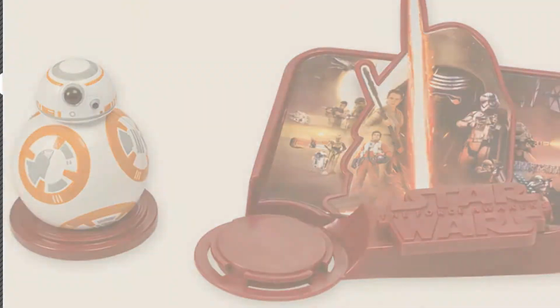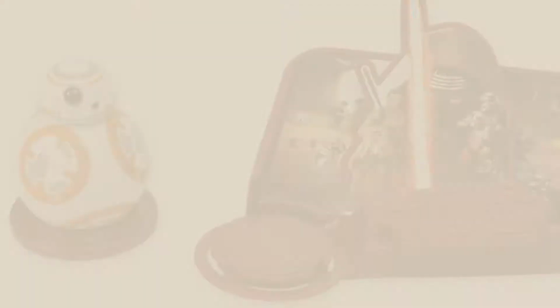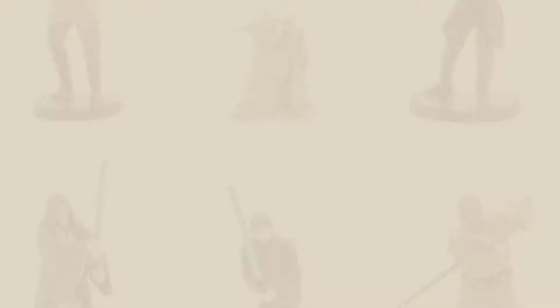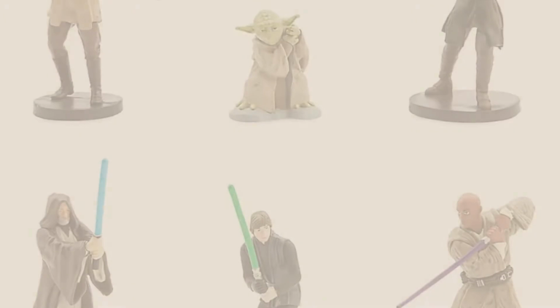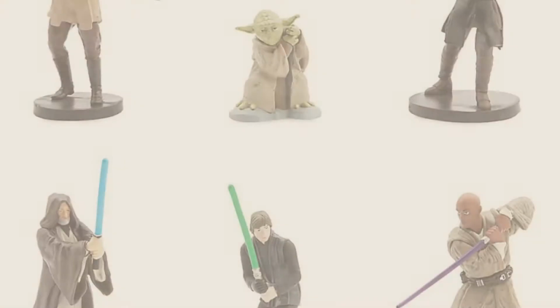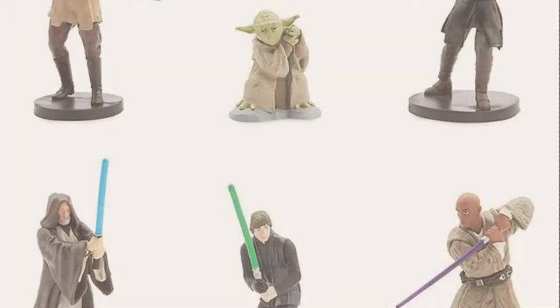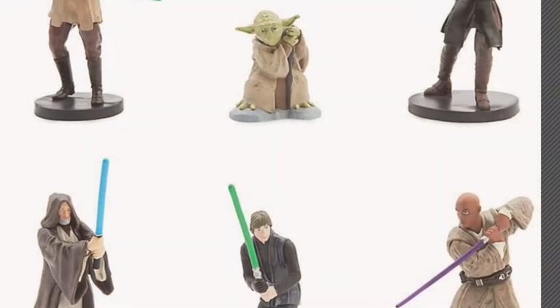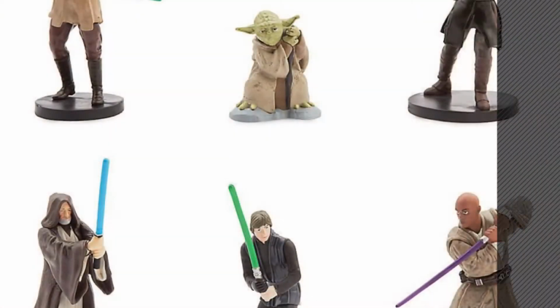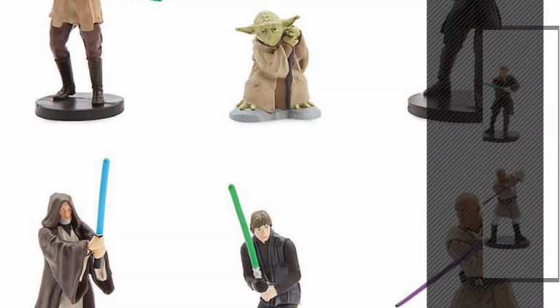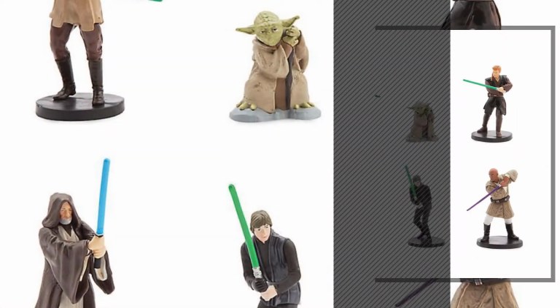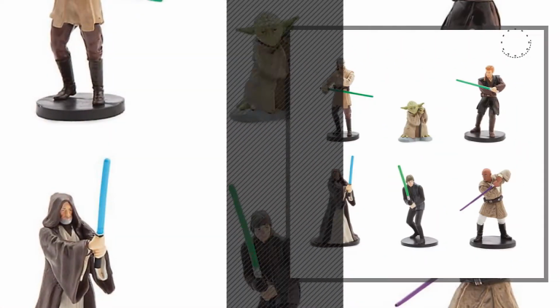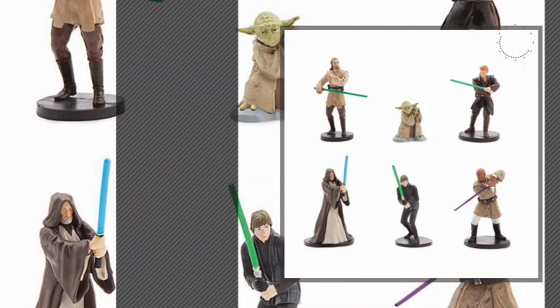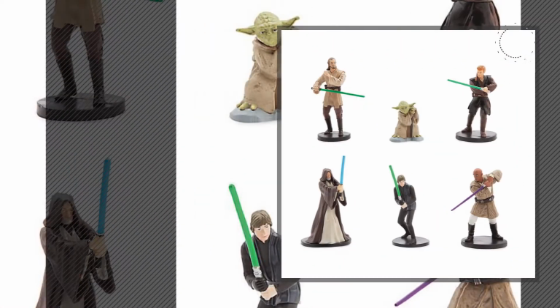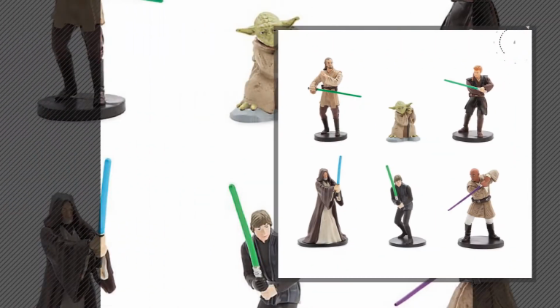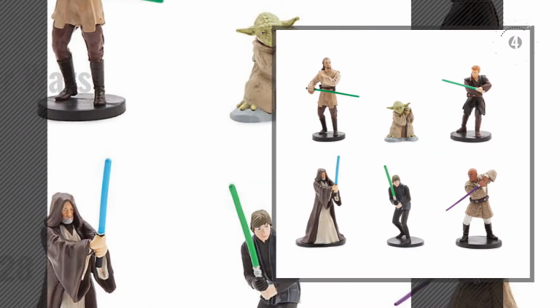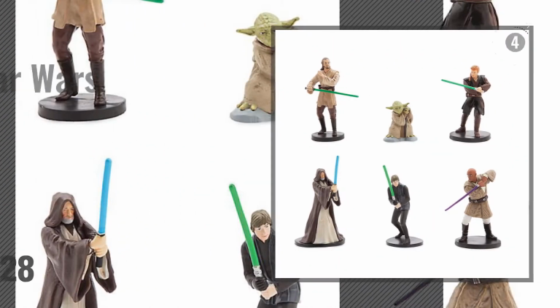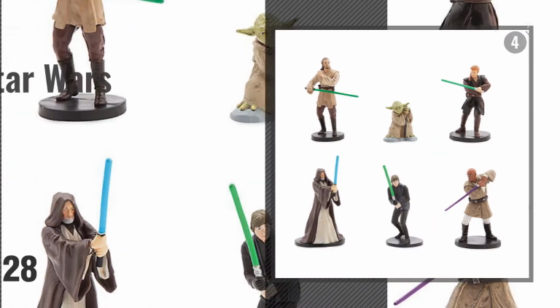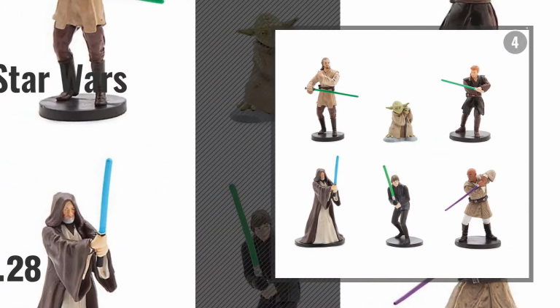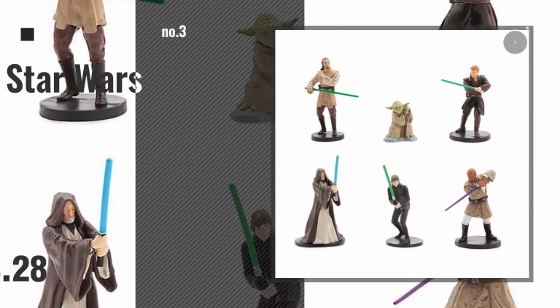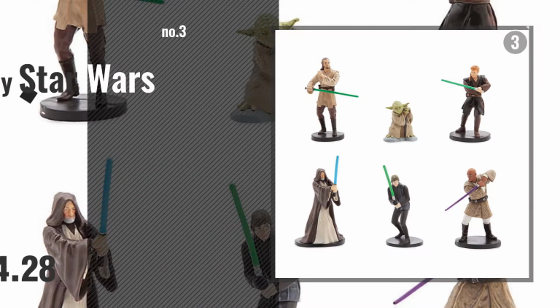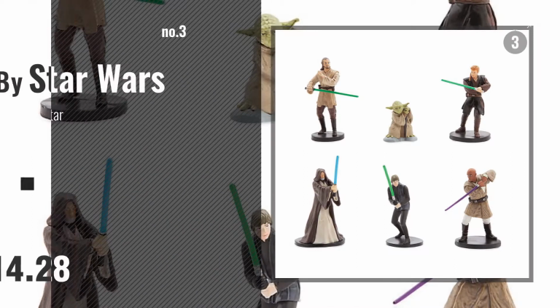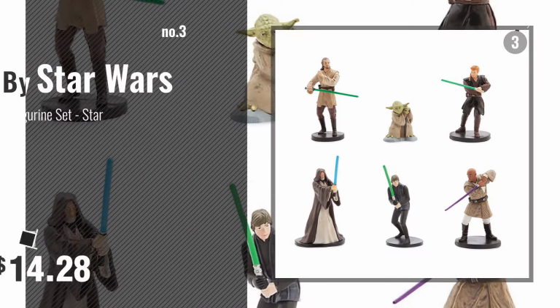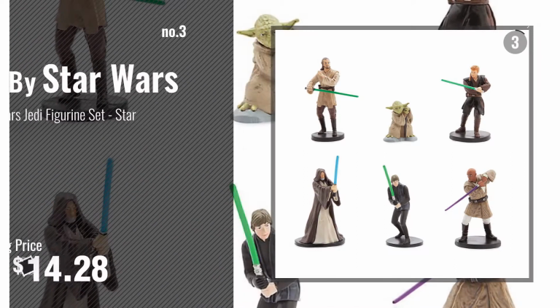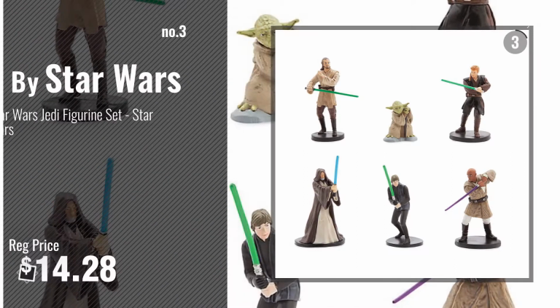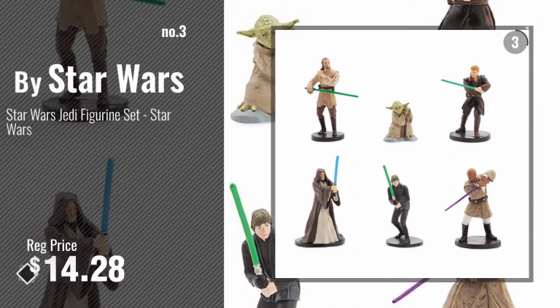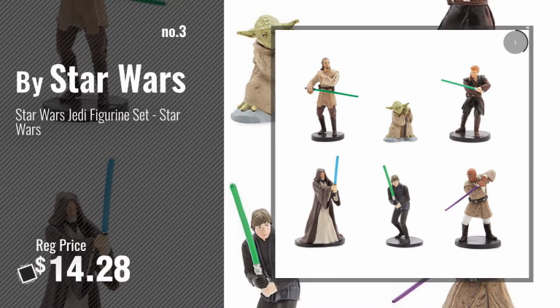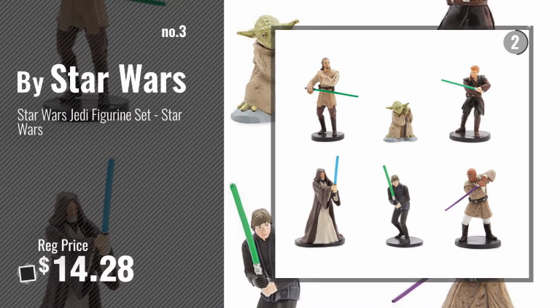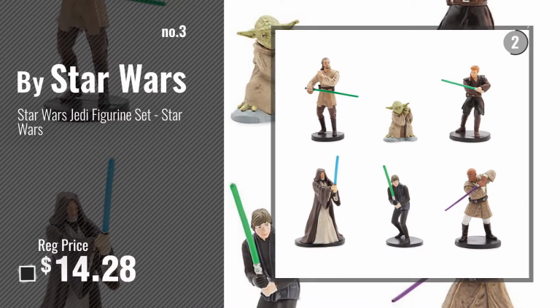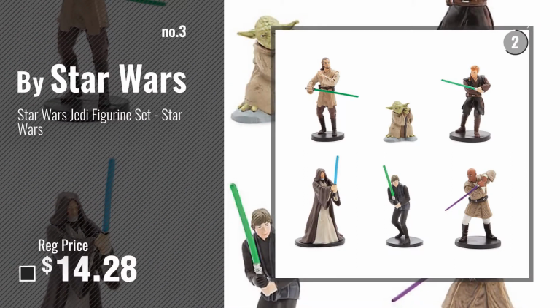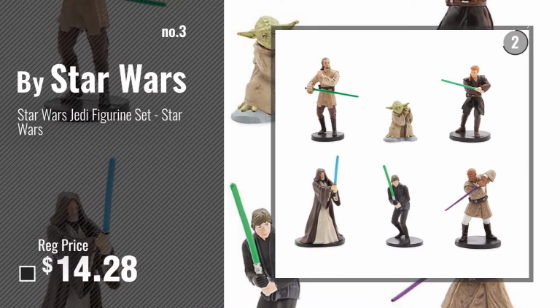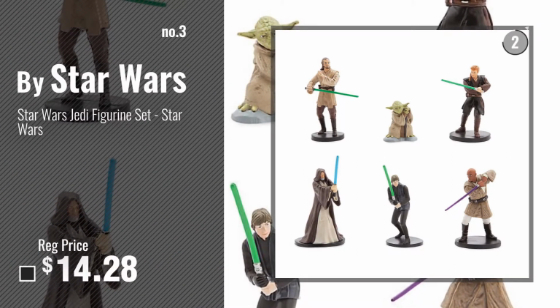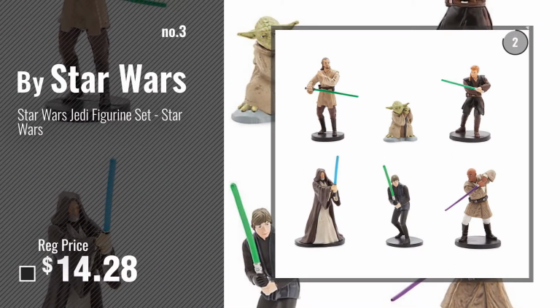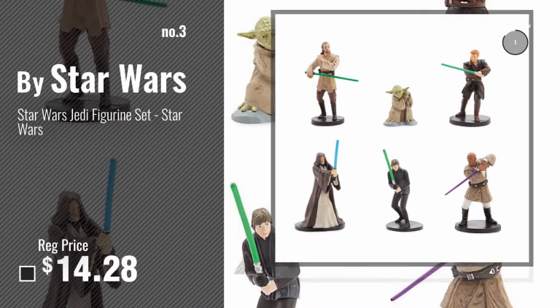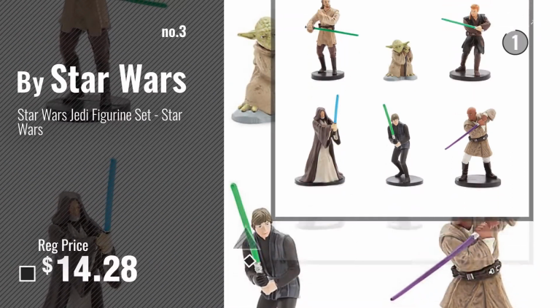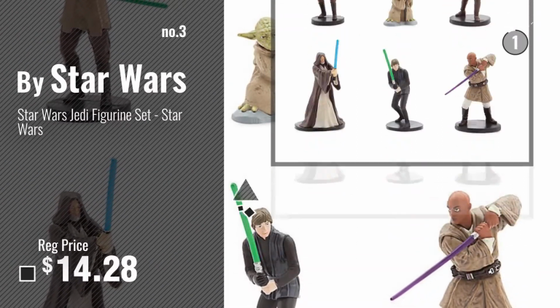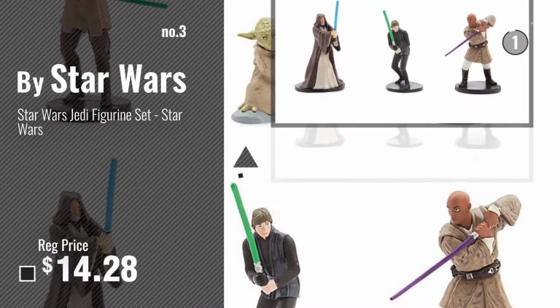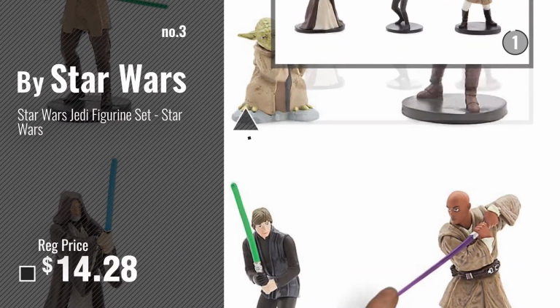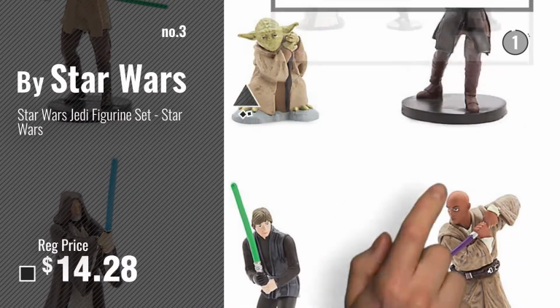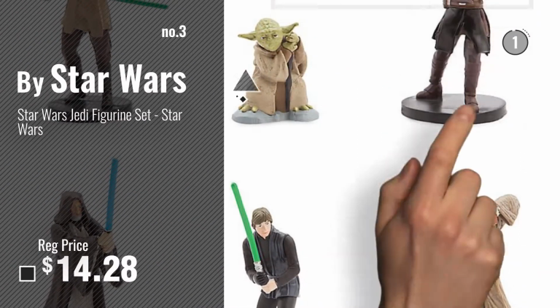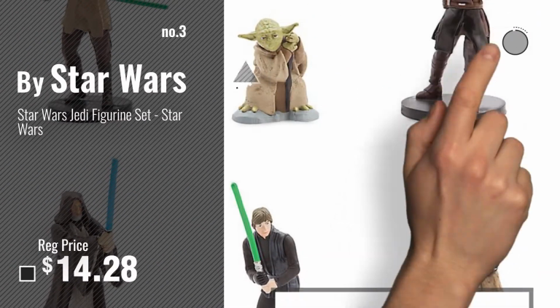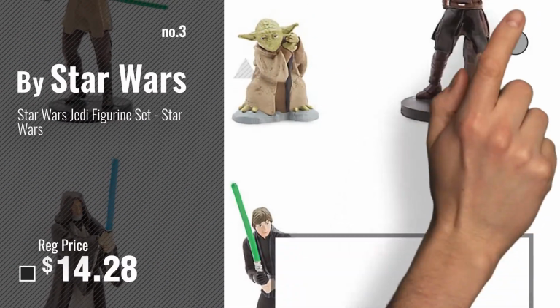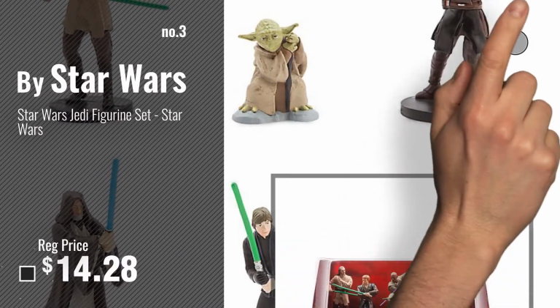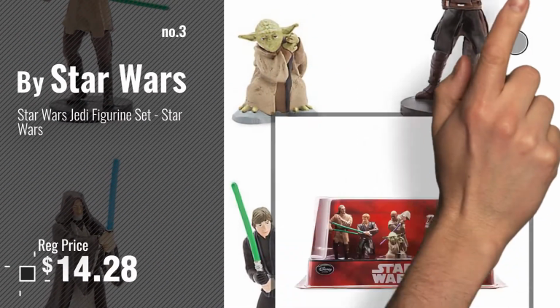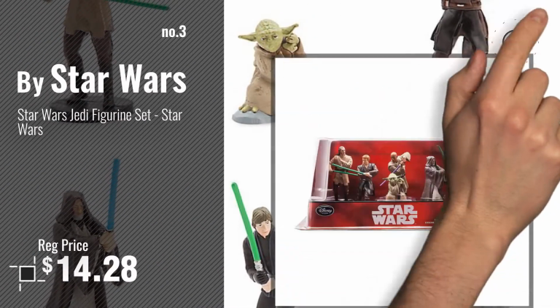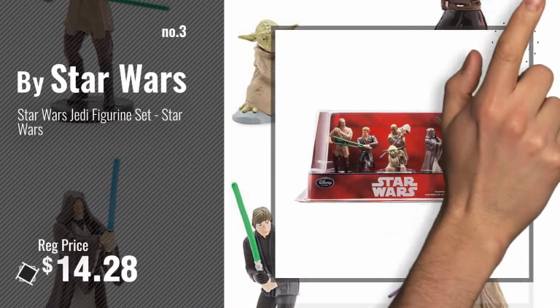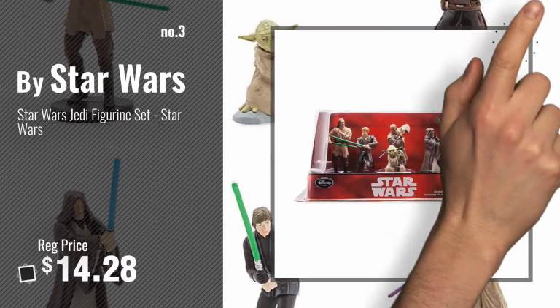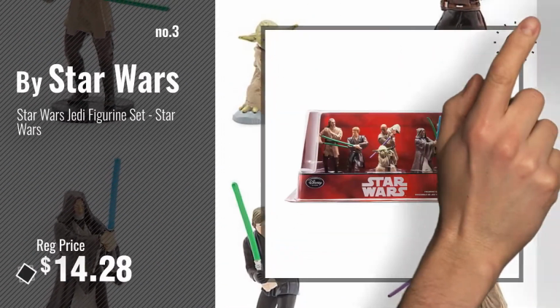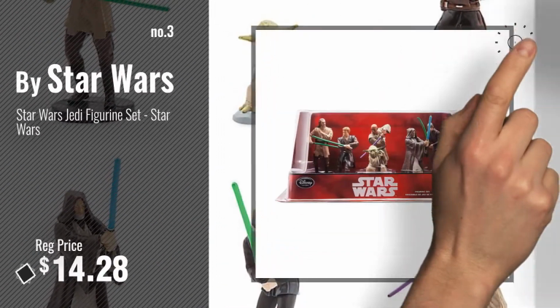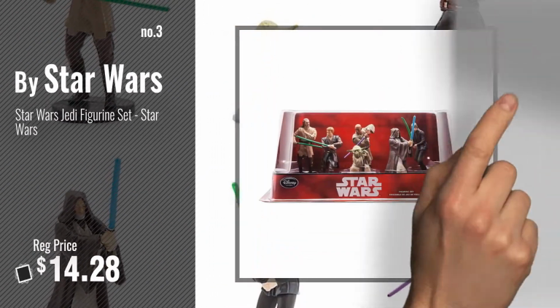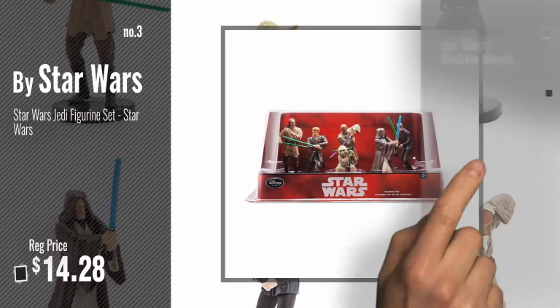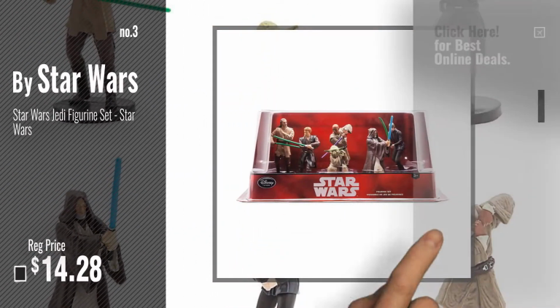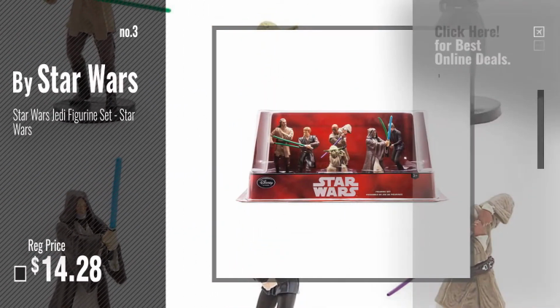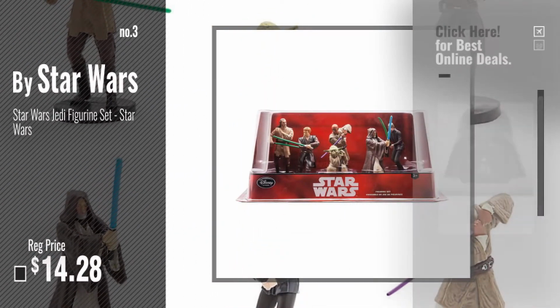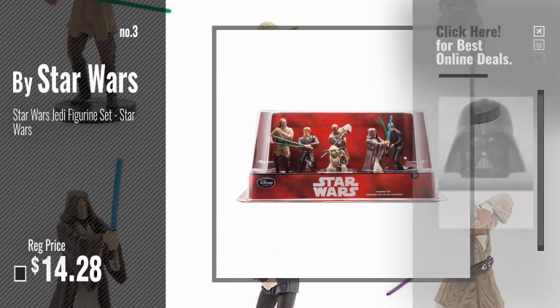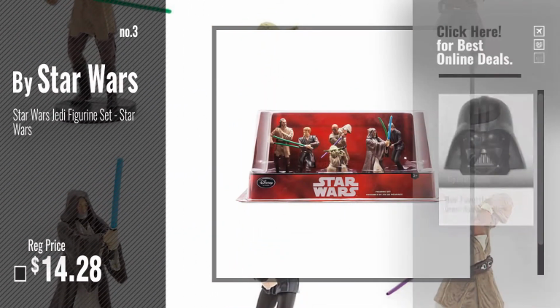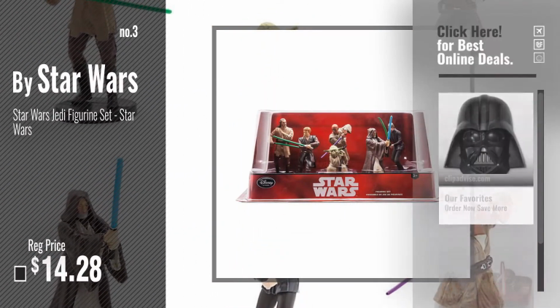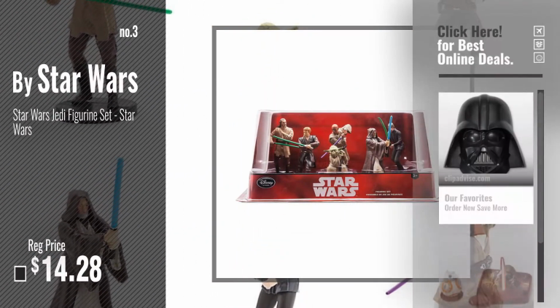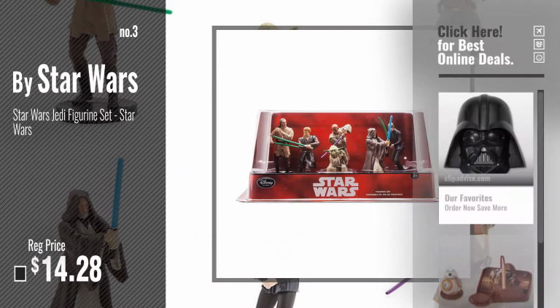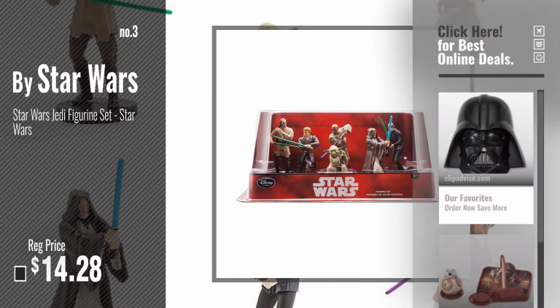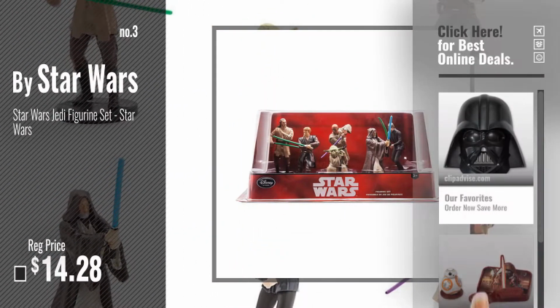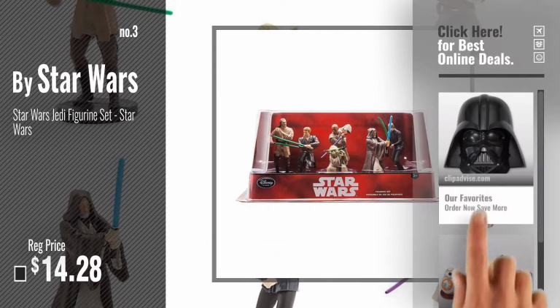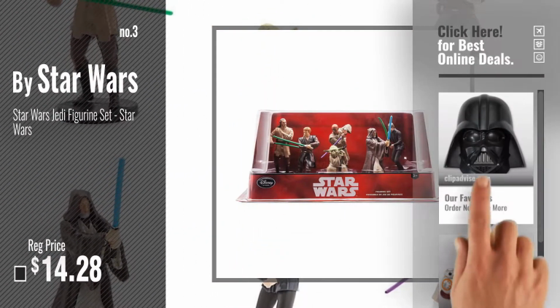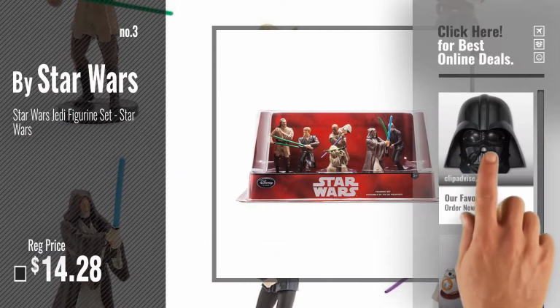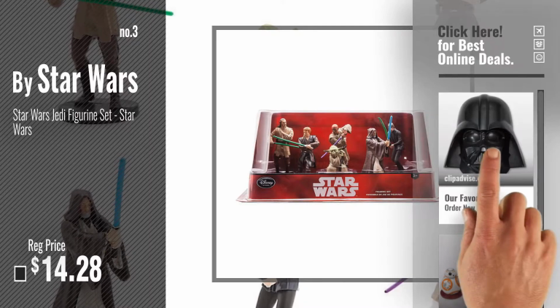Number 3, by Star Wars. Get your favorite toy now, just click this circle in the corner.